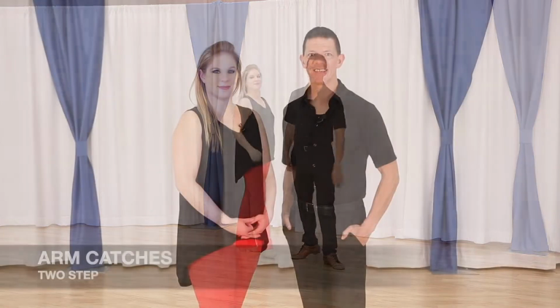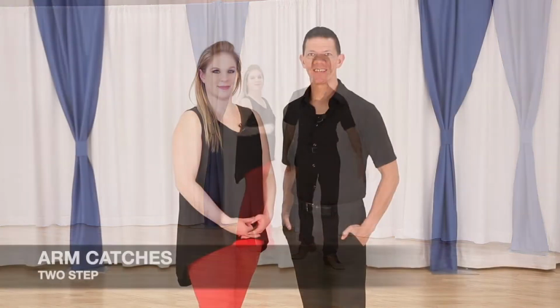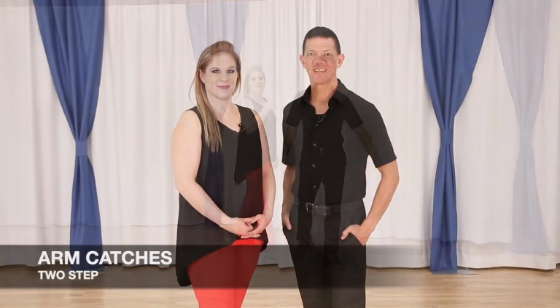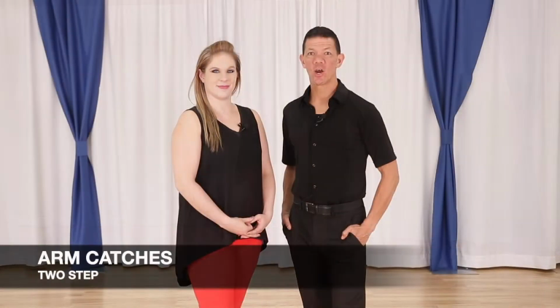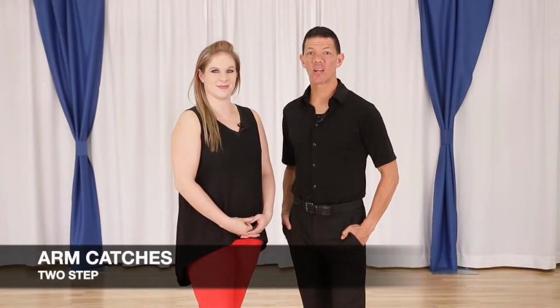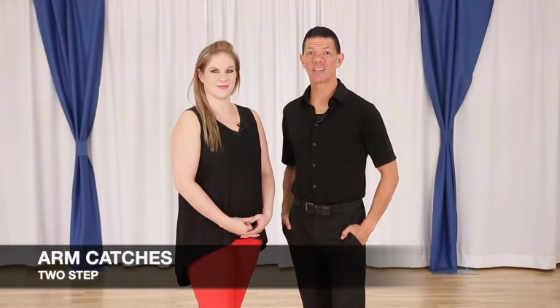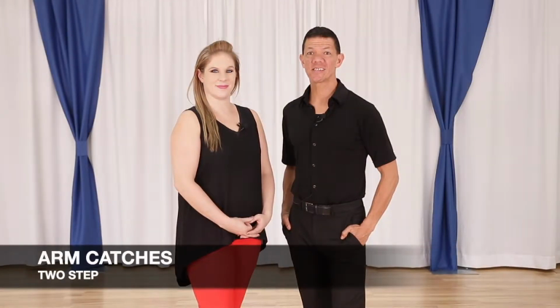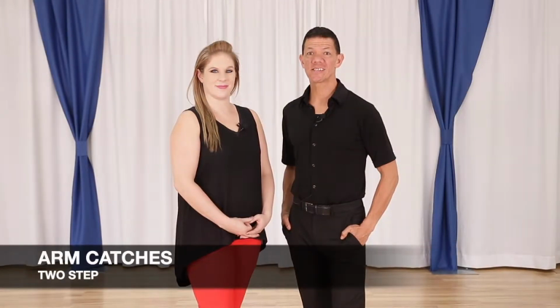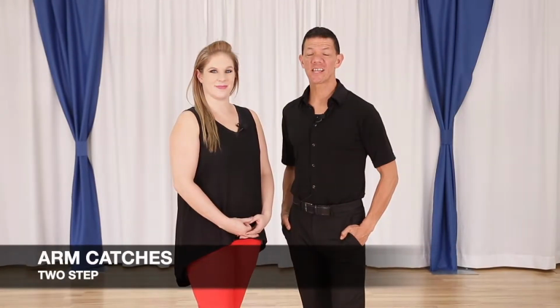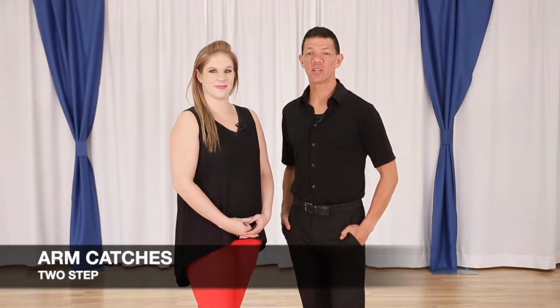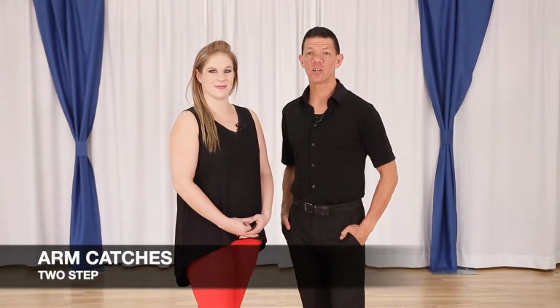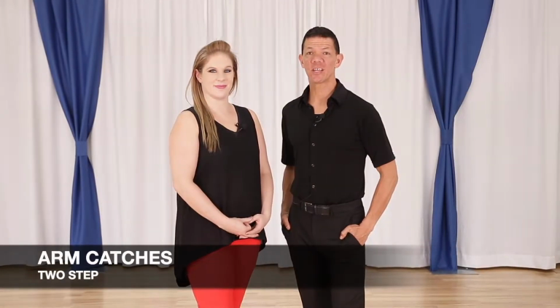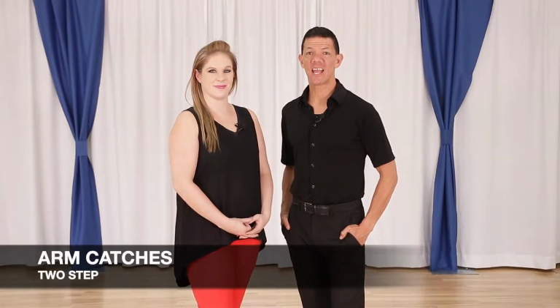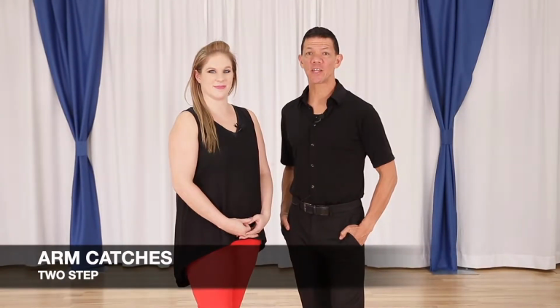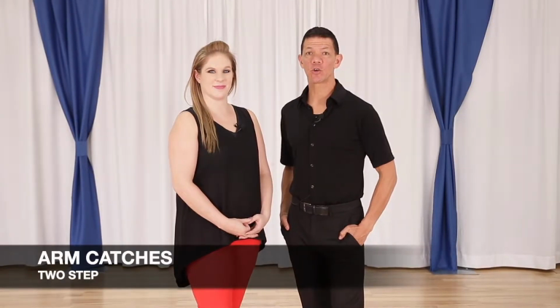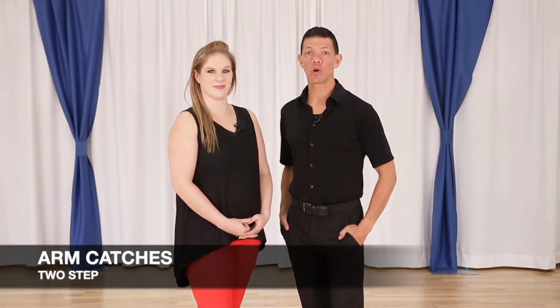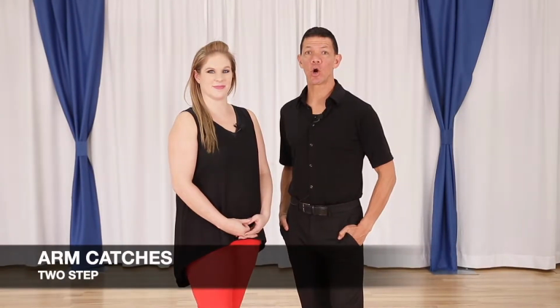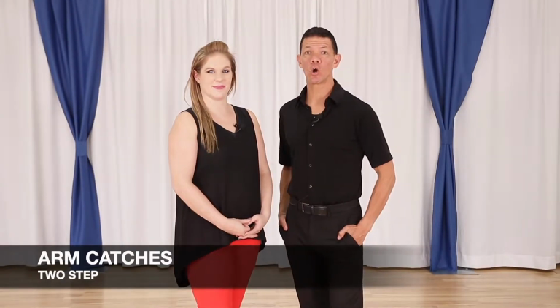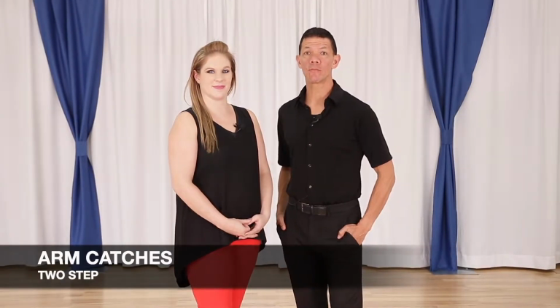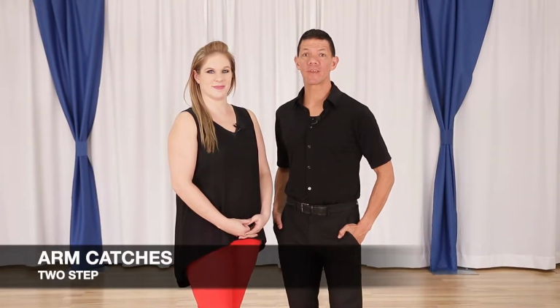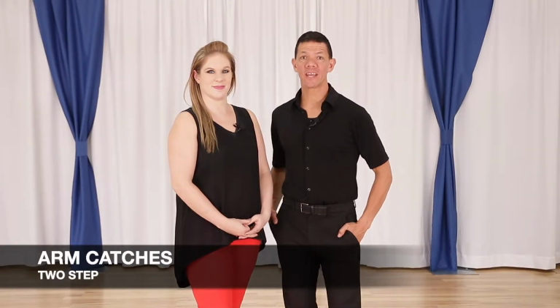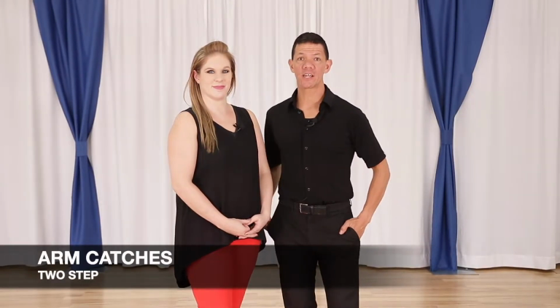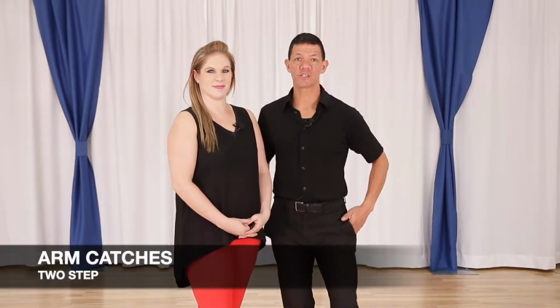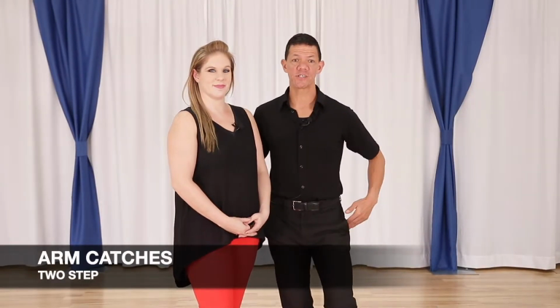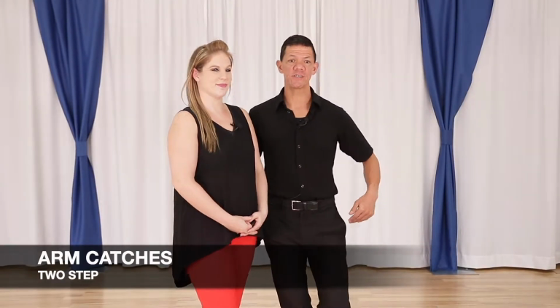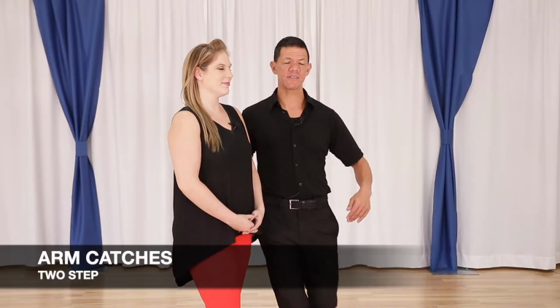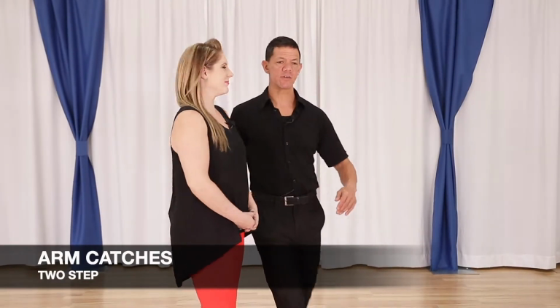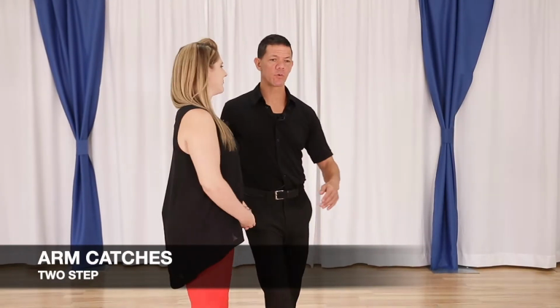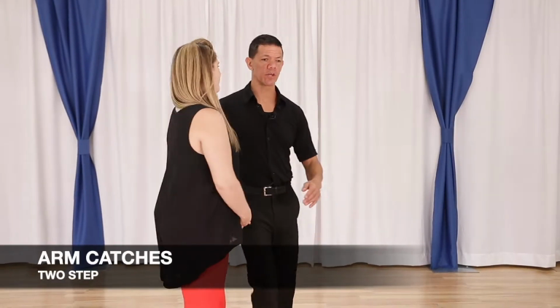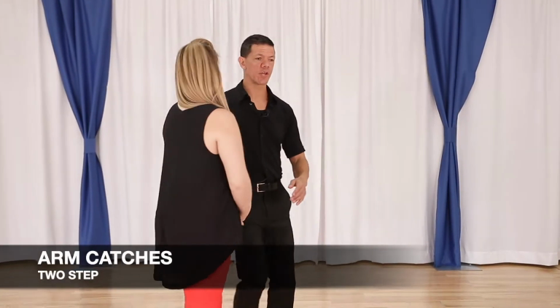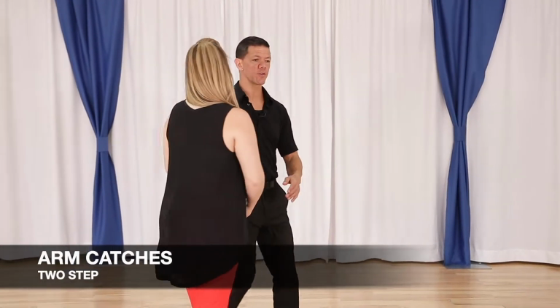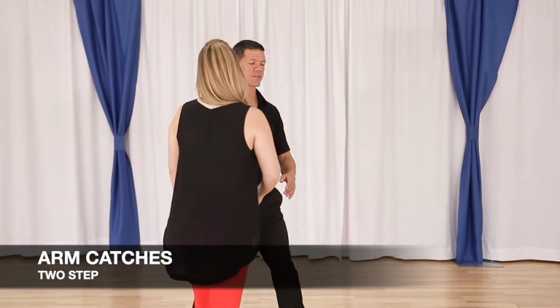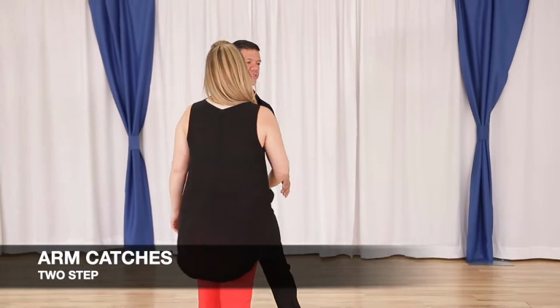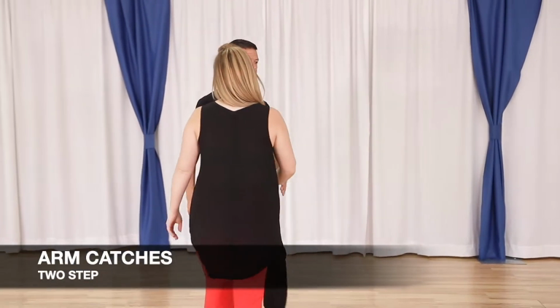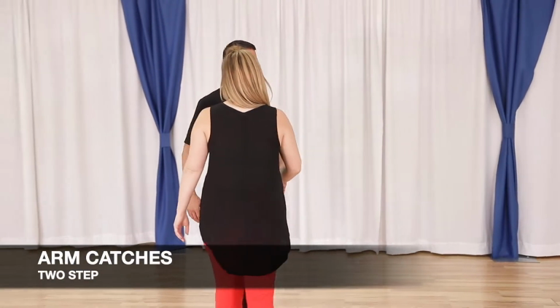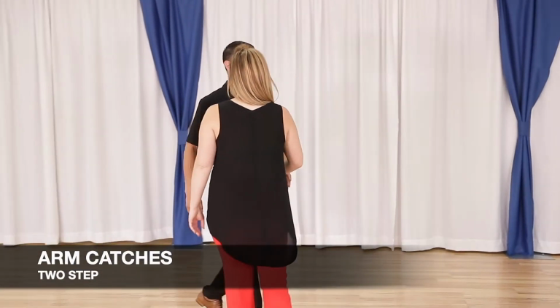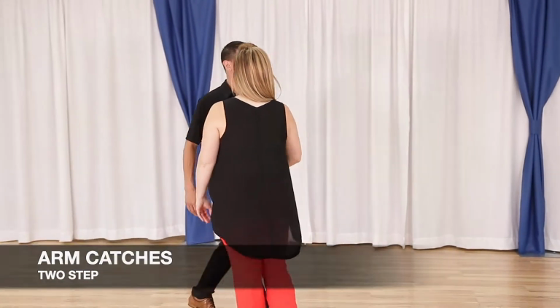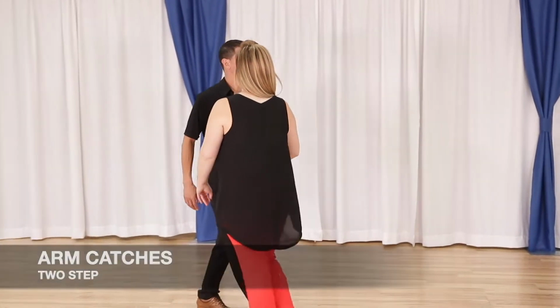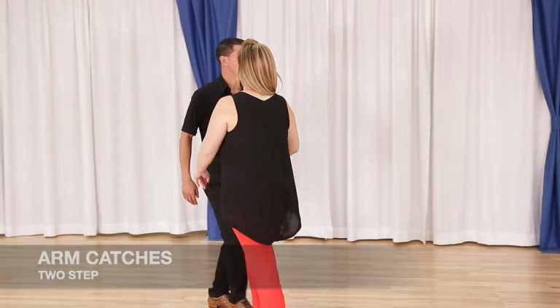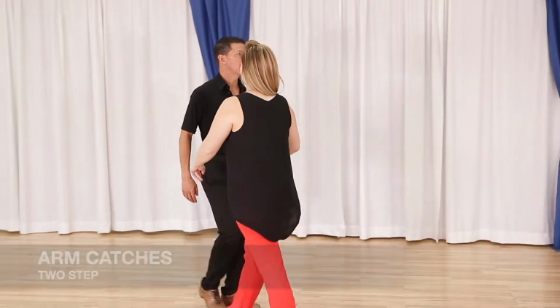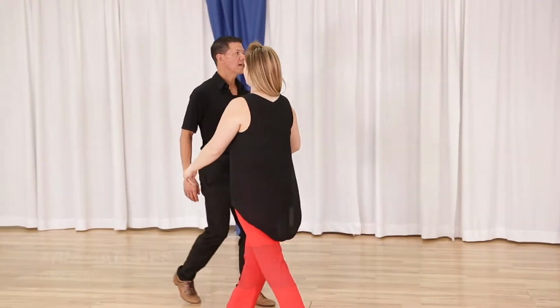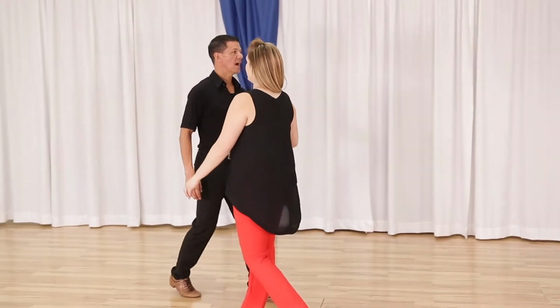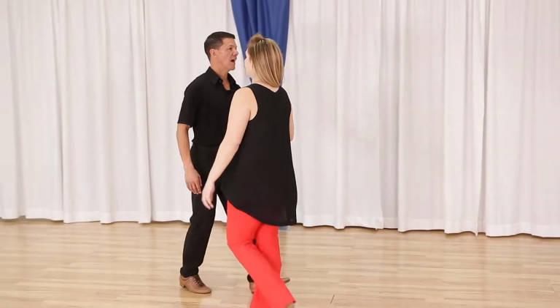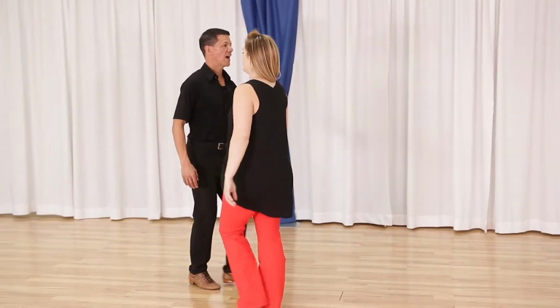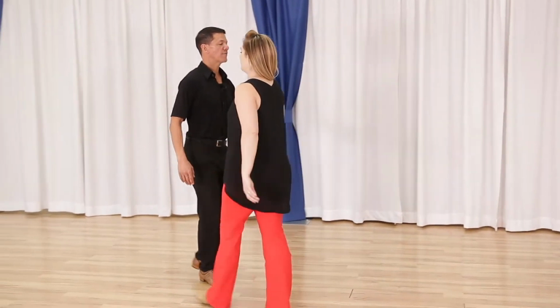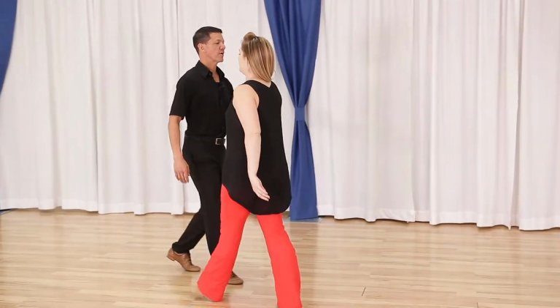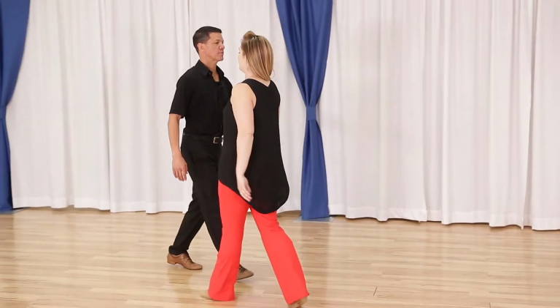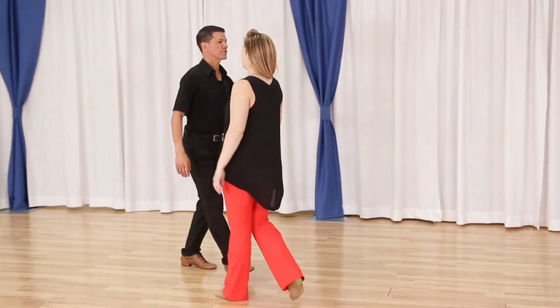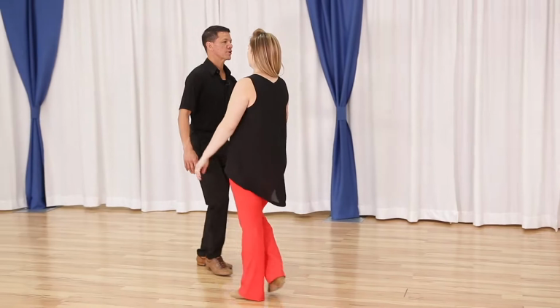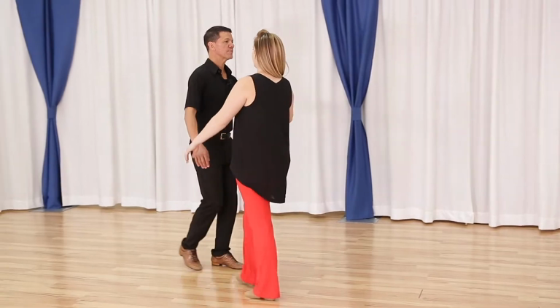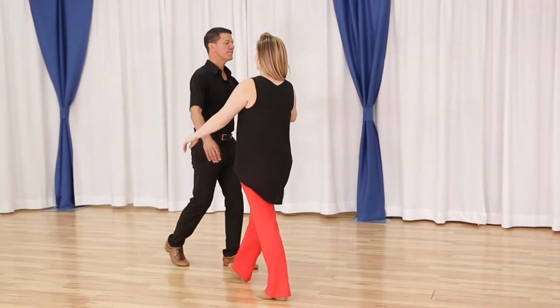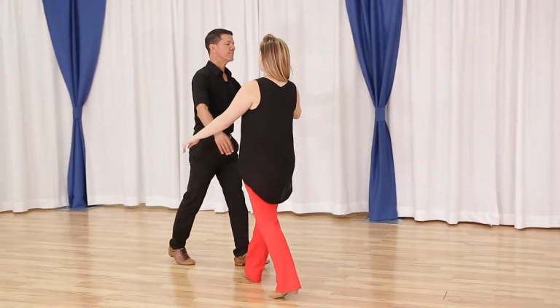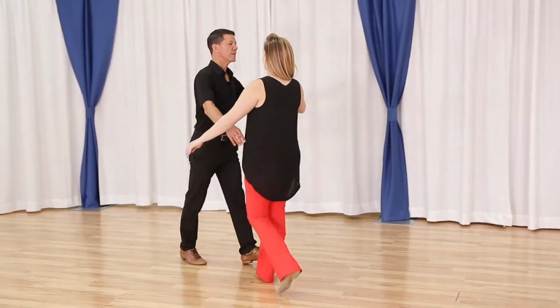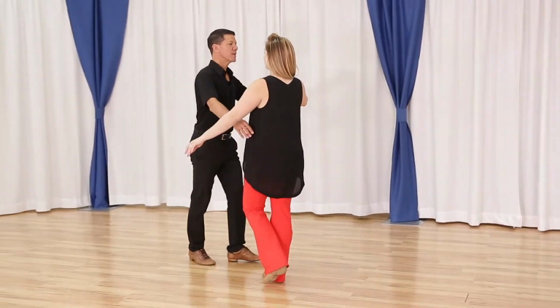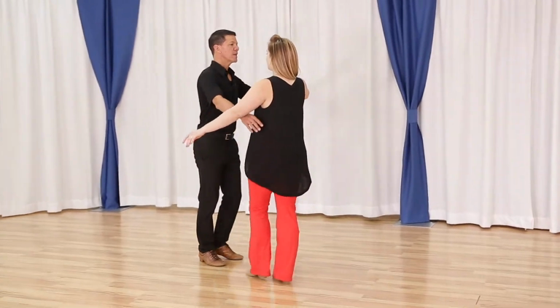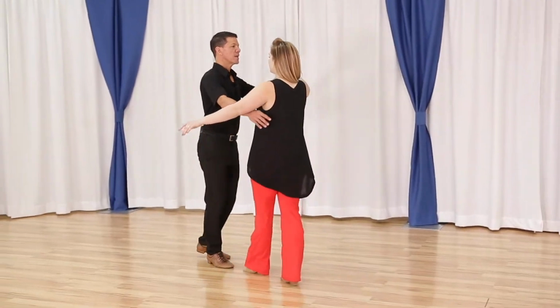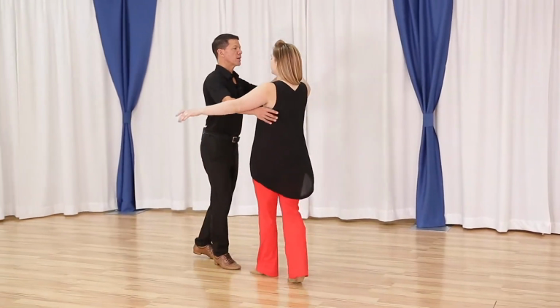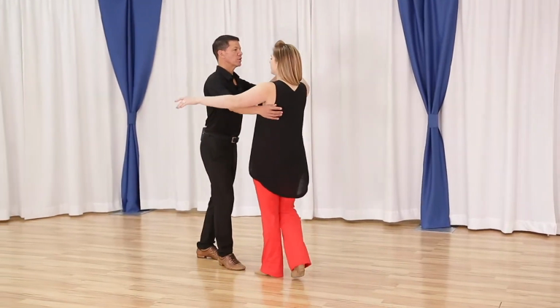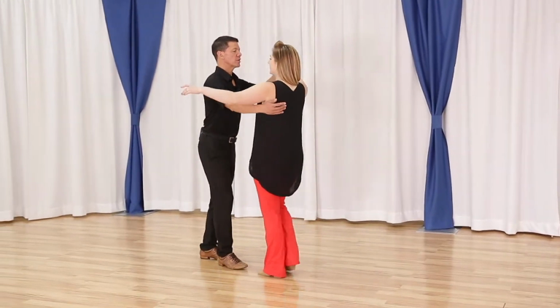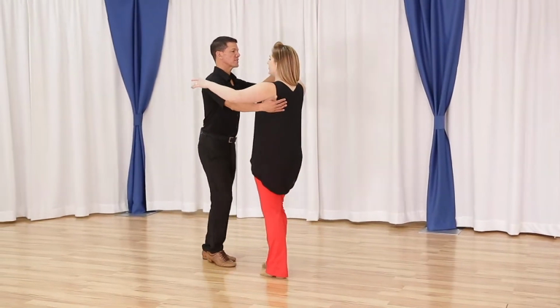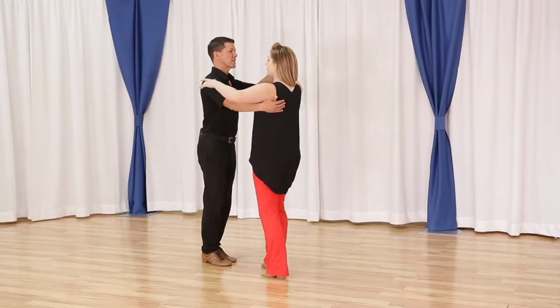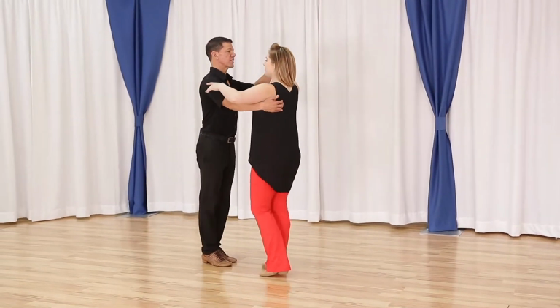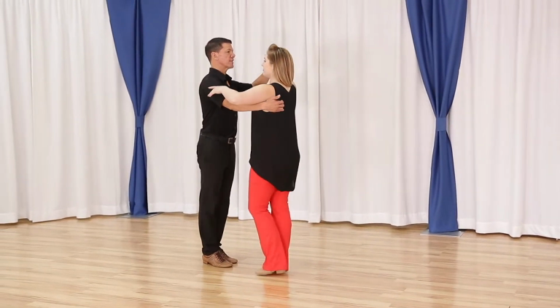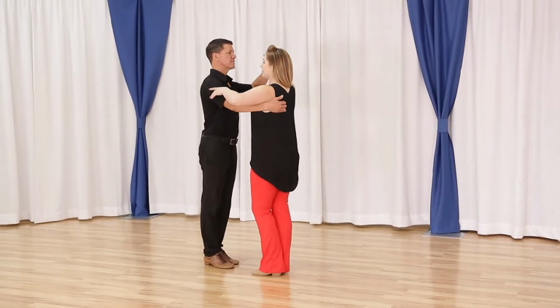Alright, let's take a look at your arm catches. We're going to do this from a half couples turn. Looks like this: quick, quick, slow, slow, quick, quick, slow, slow.